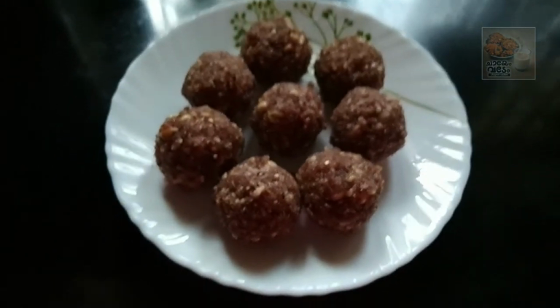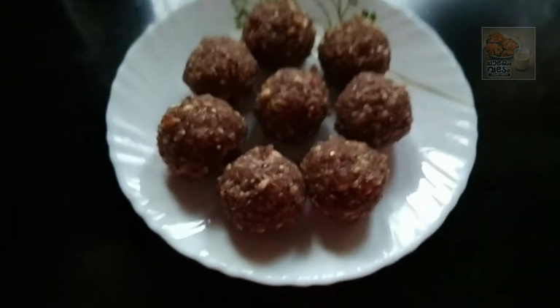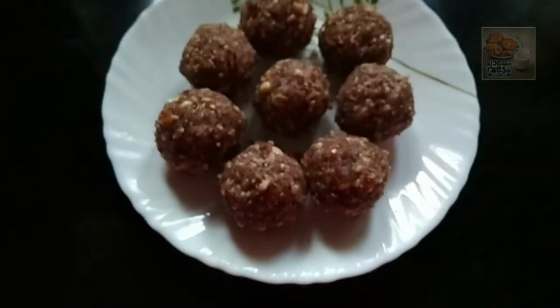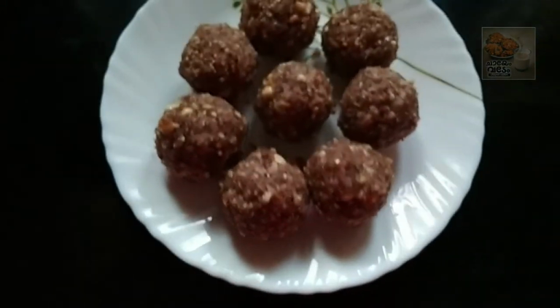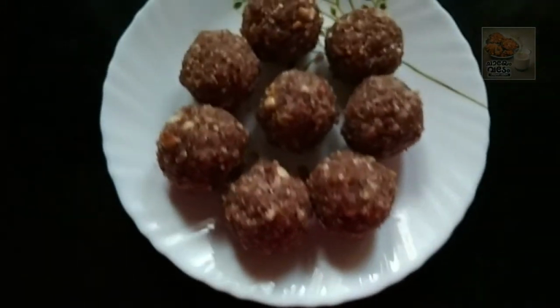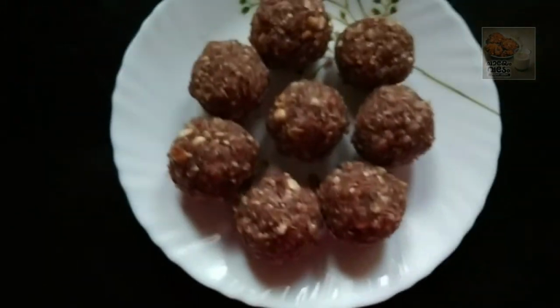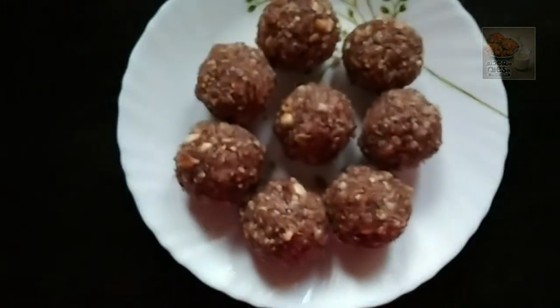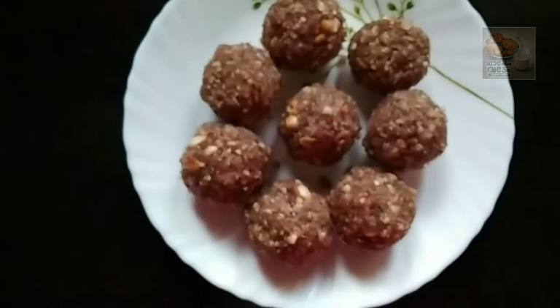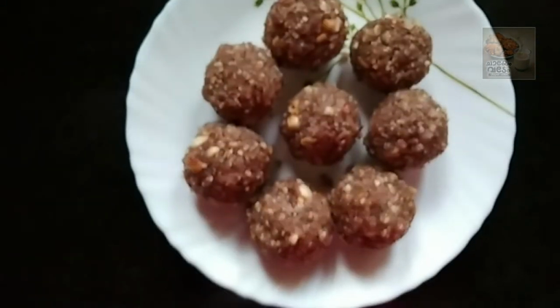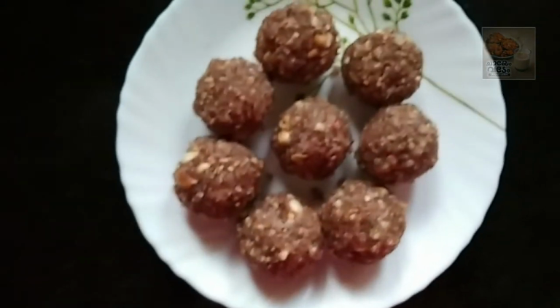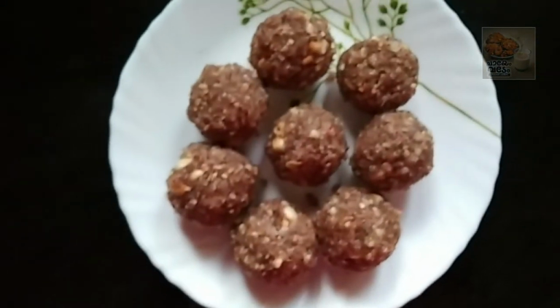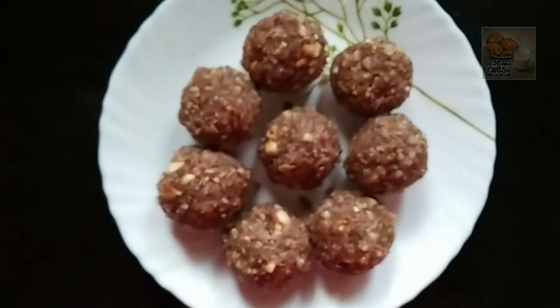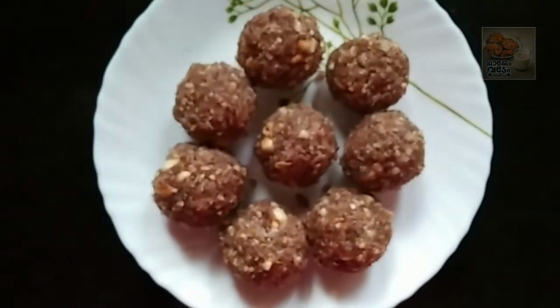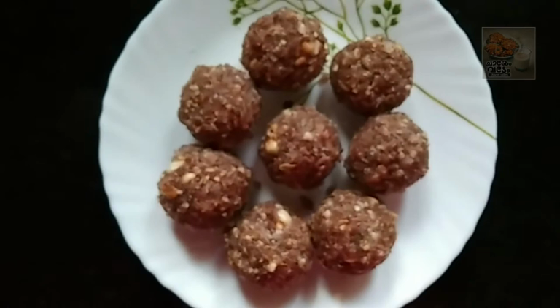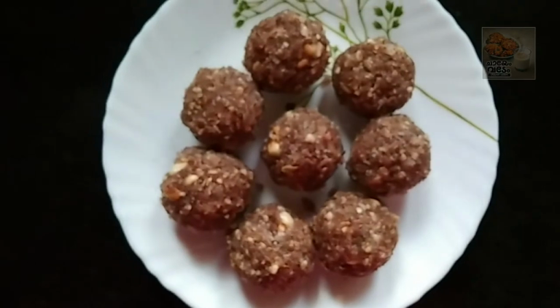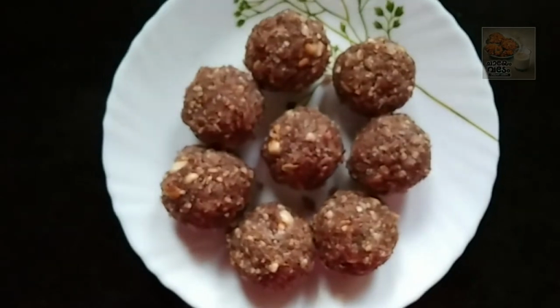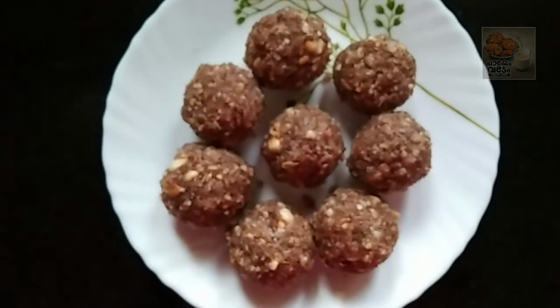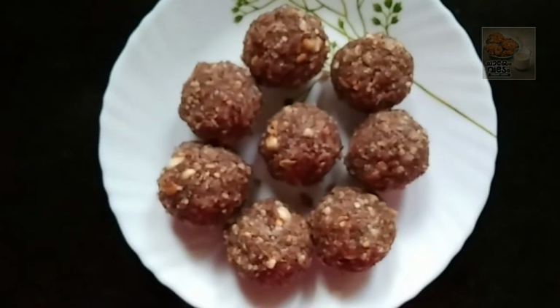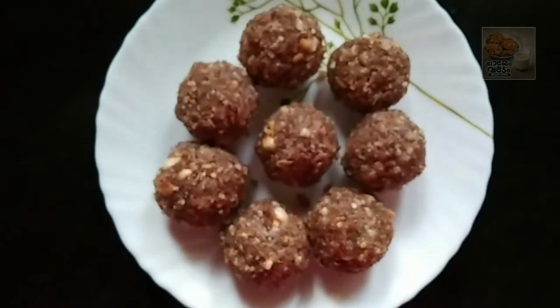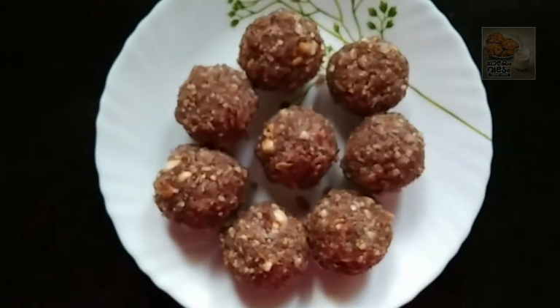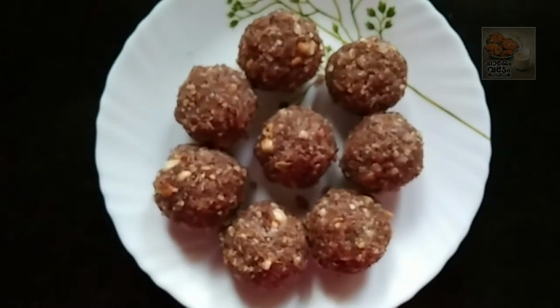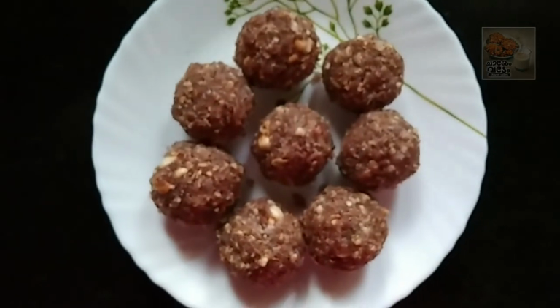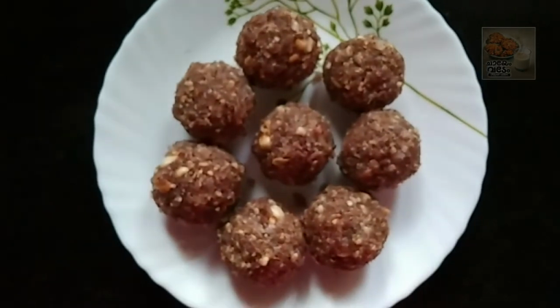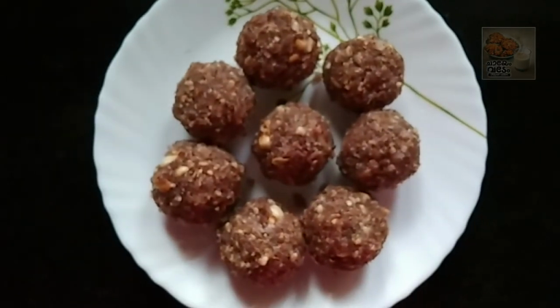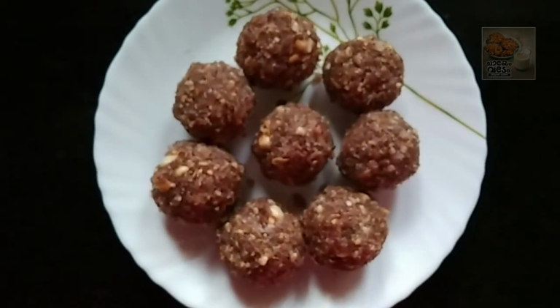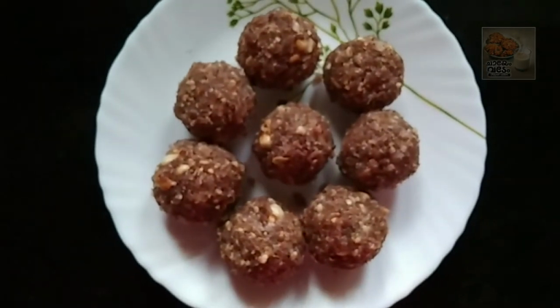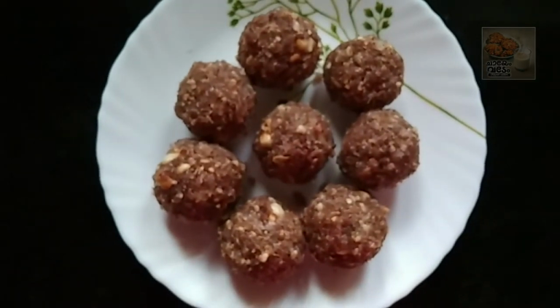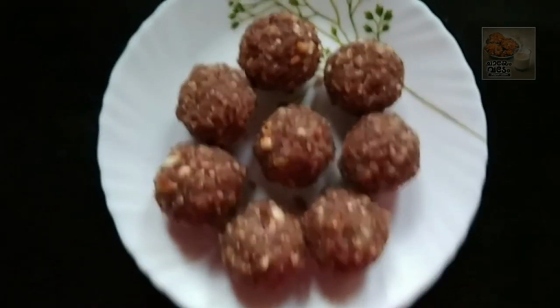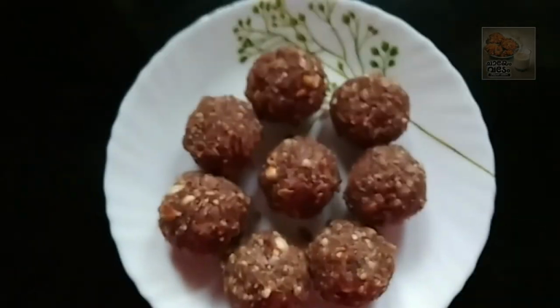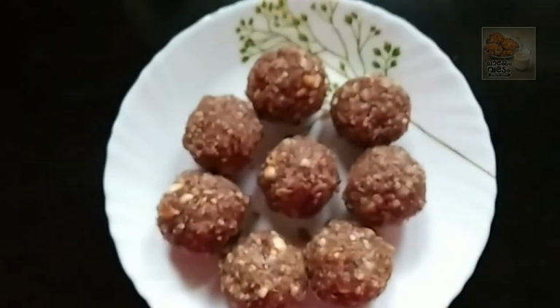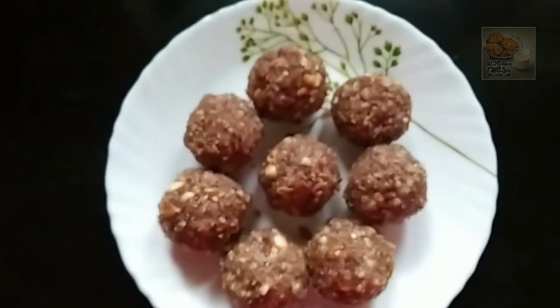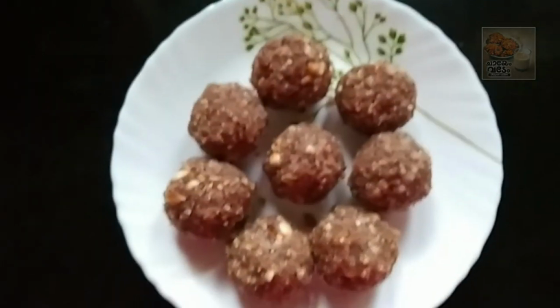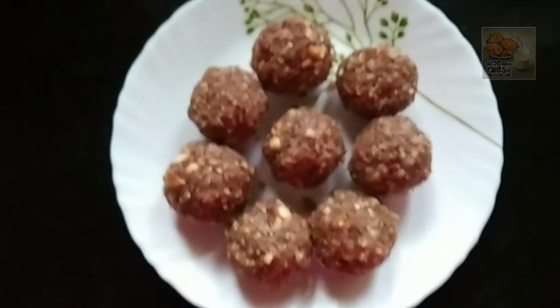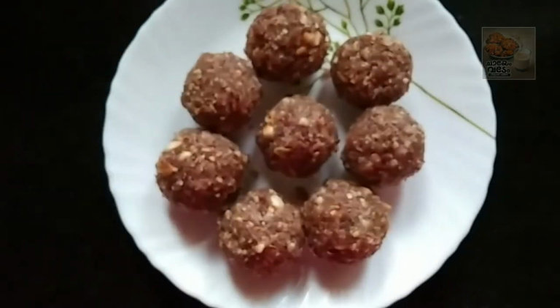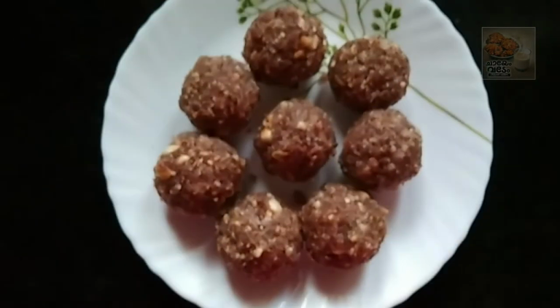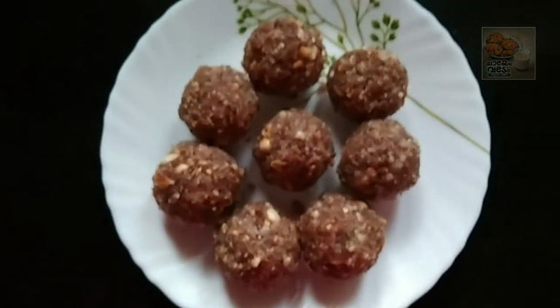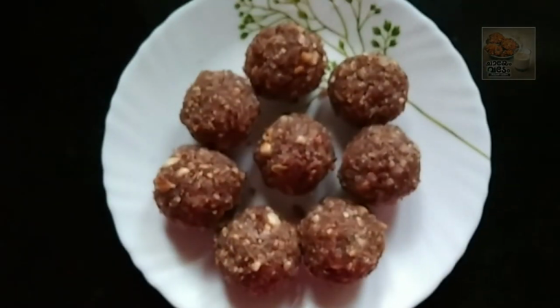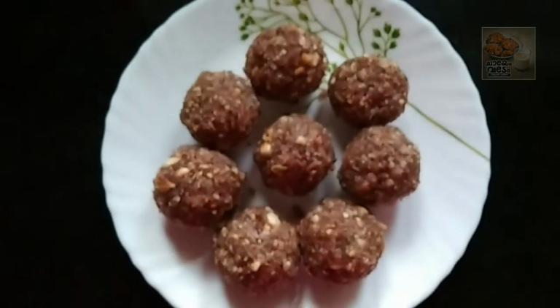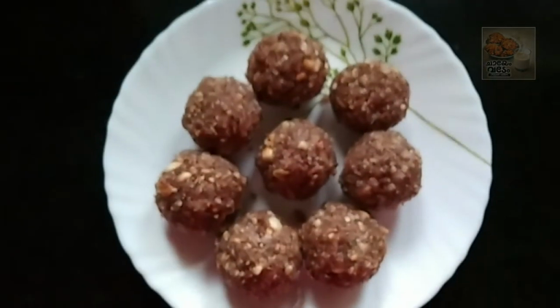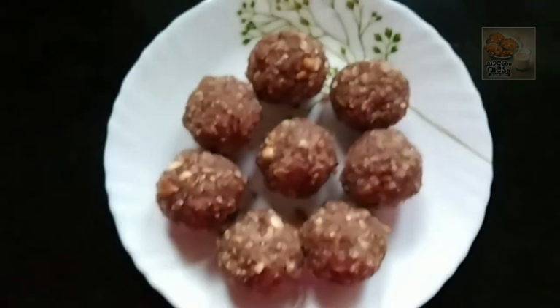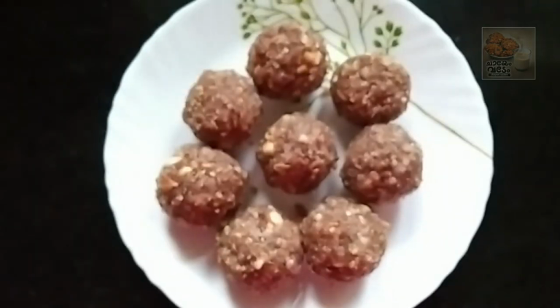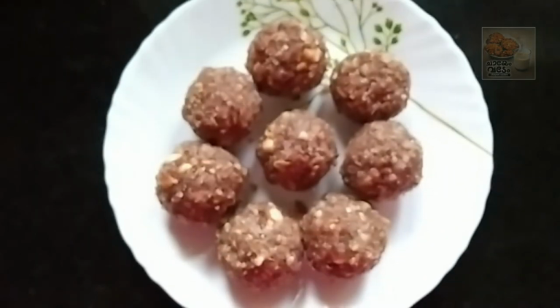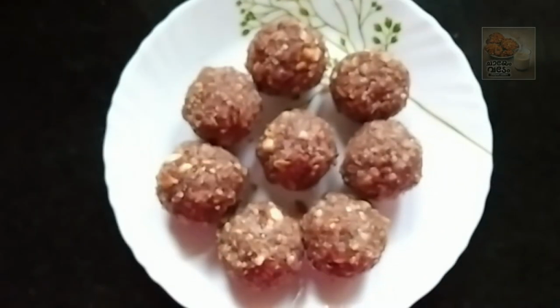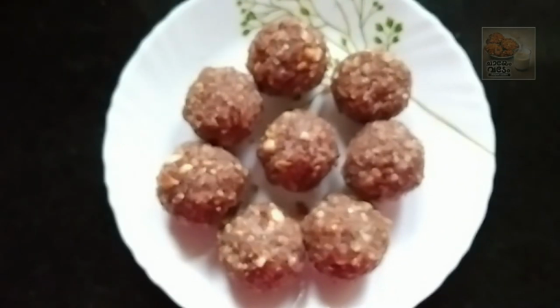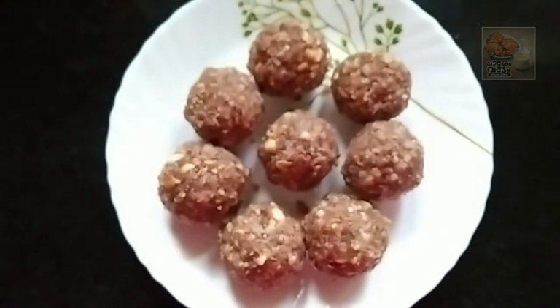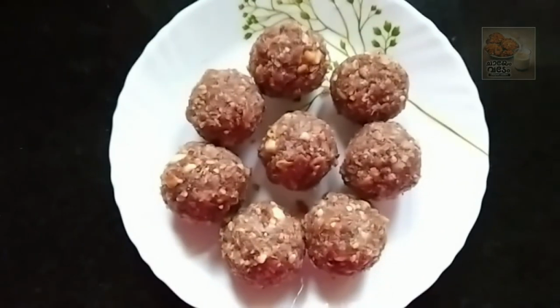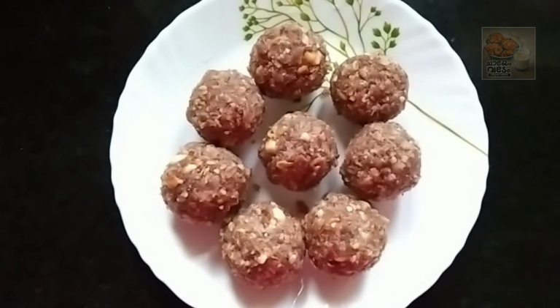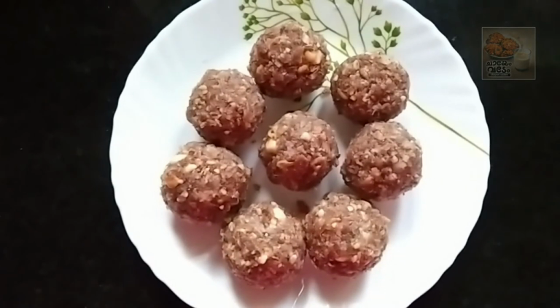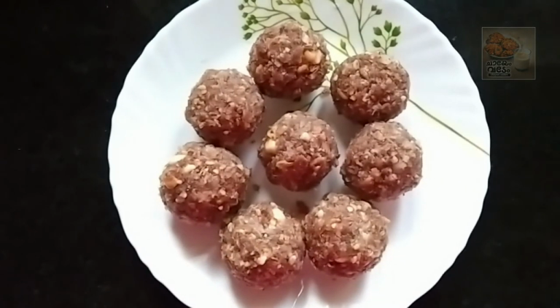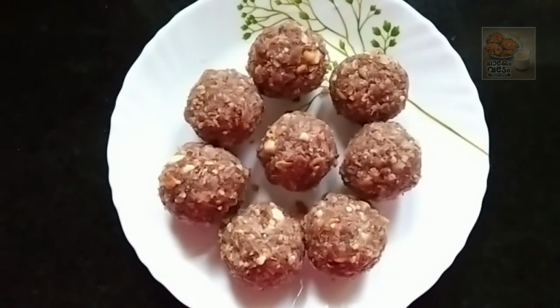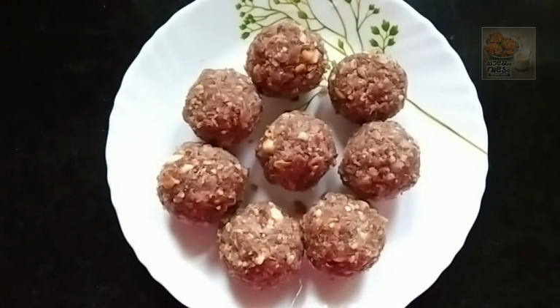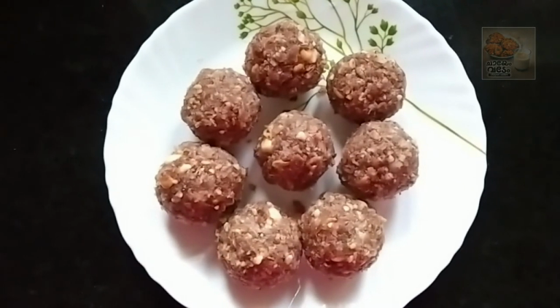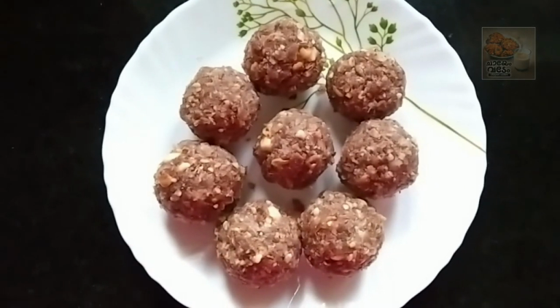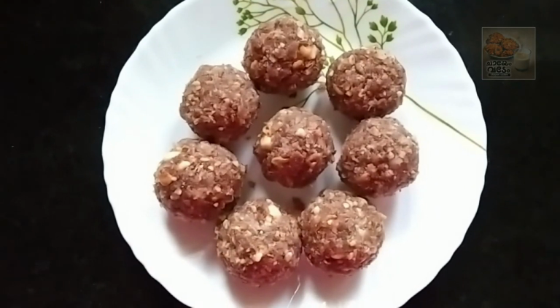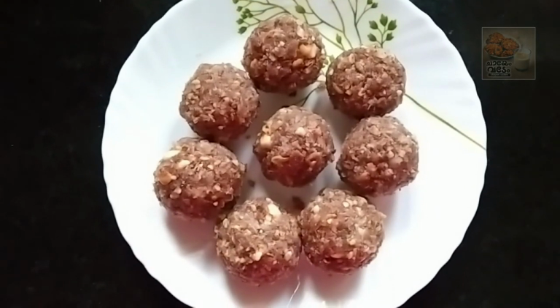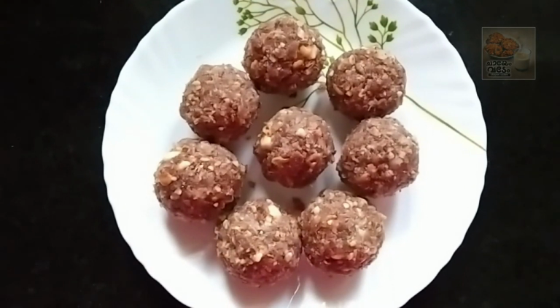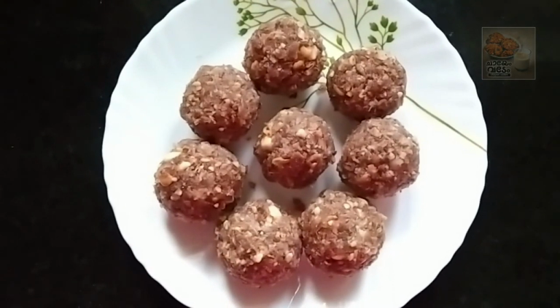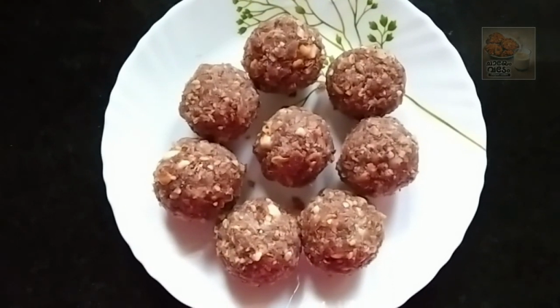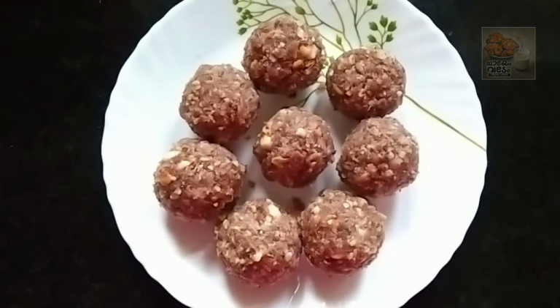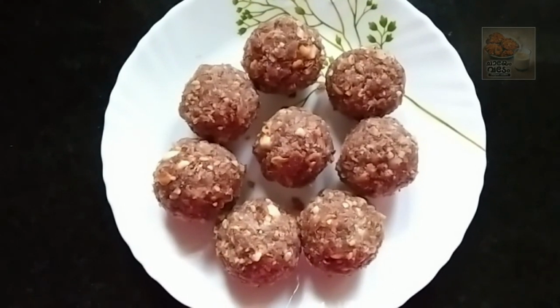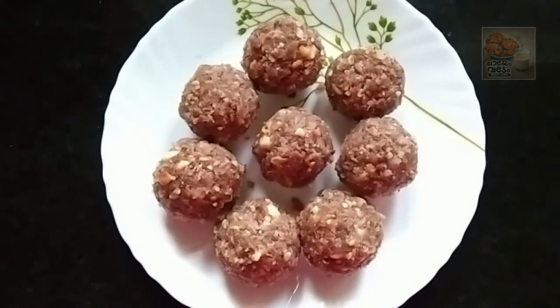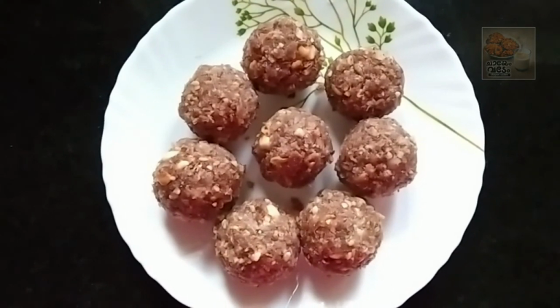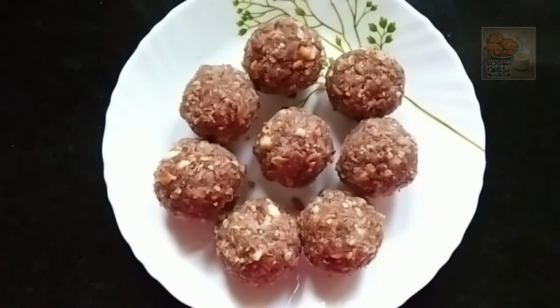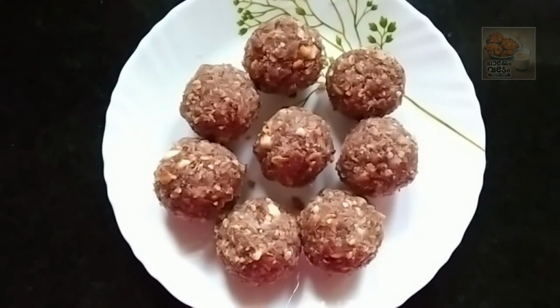Now we are ready to eat healthy. Thanks for watching. Bye.